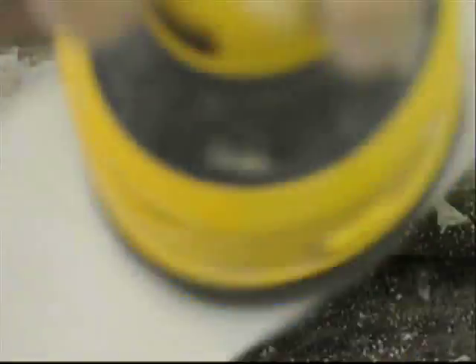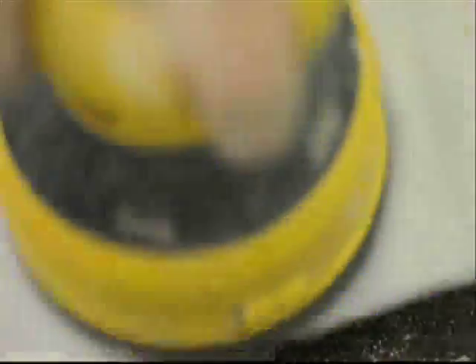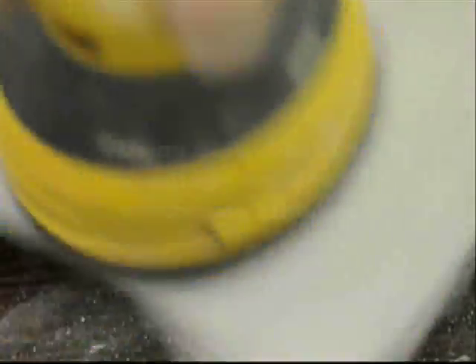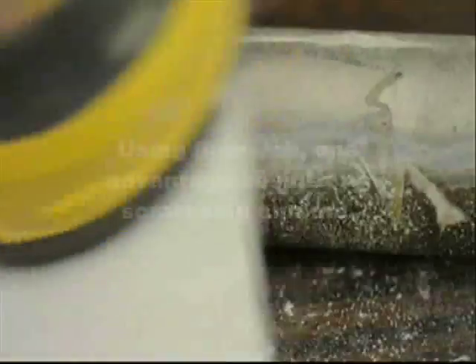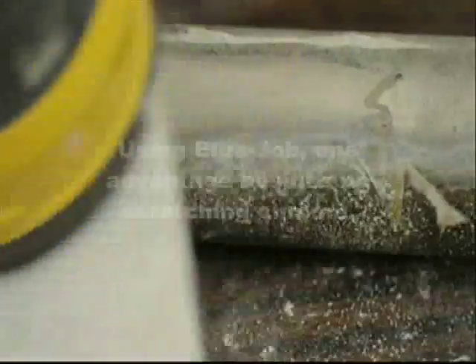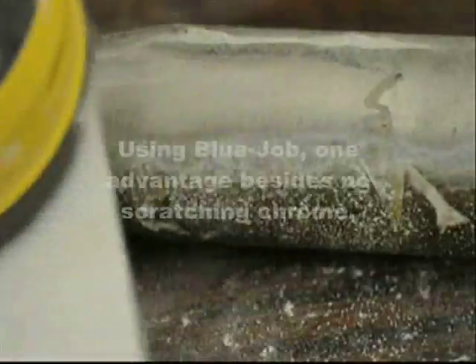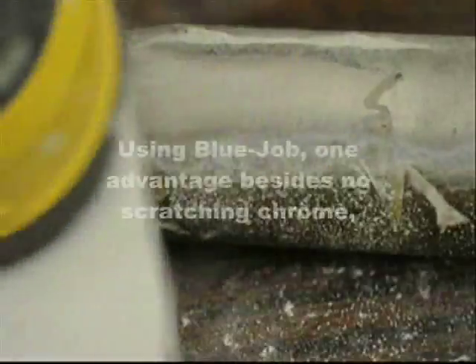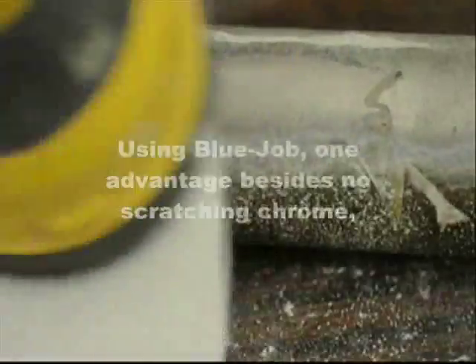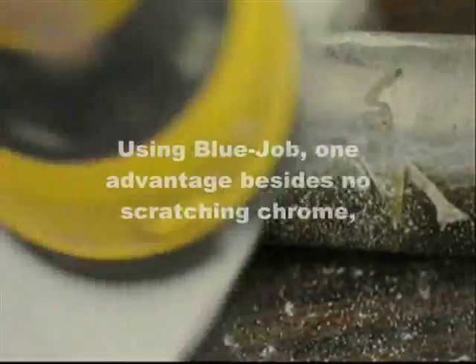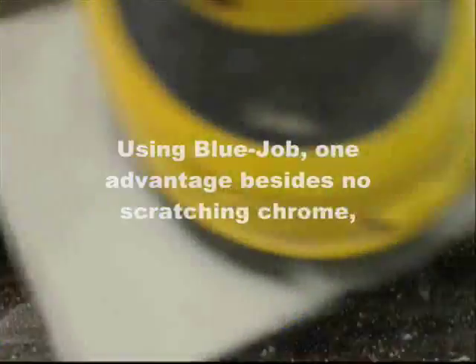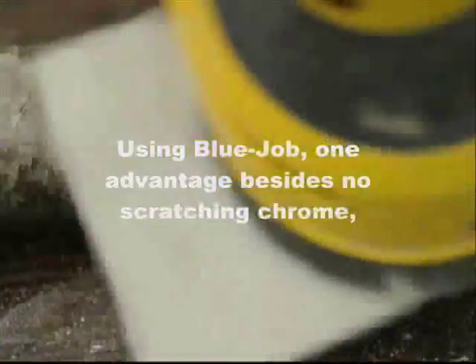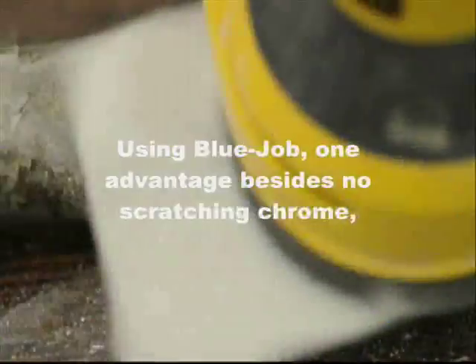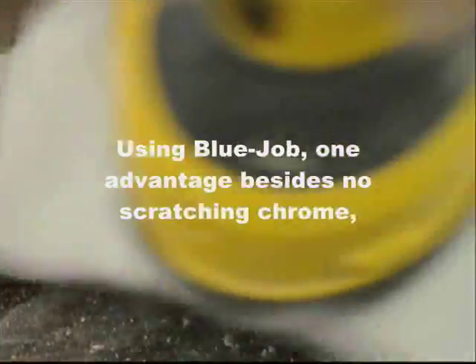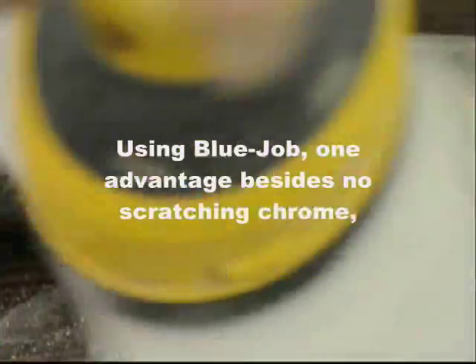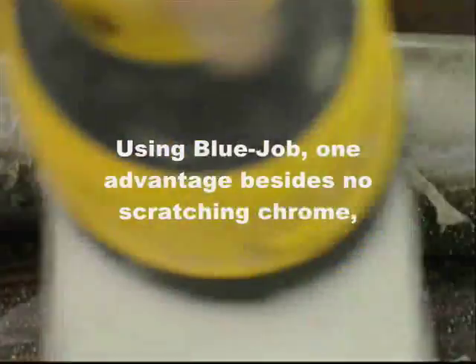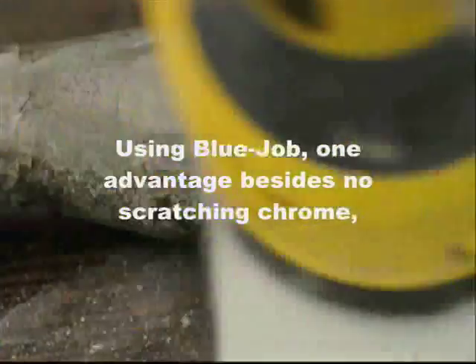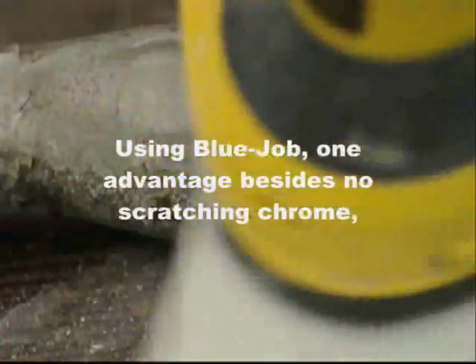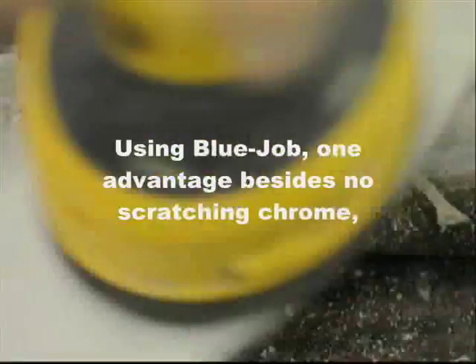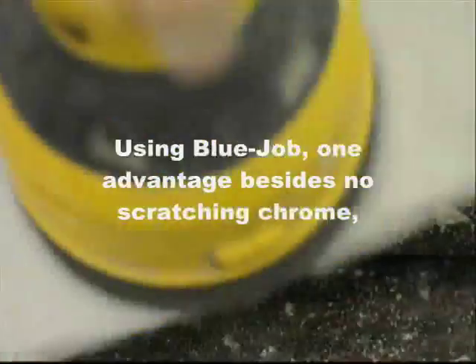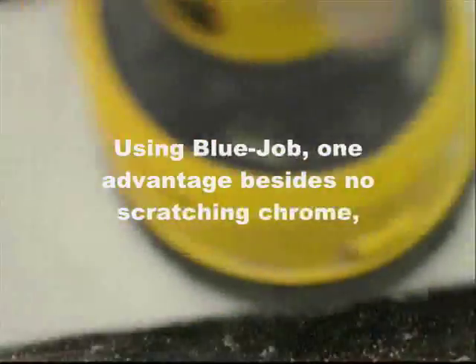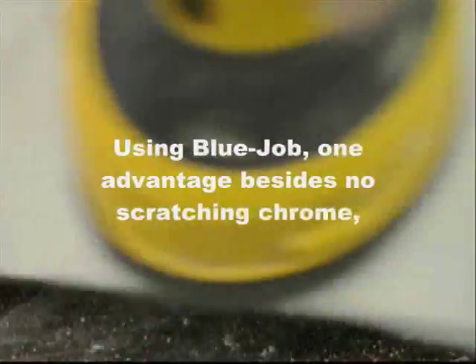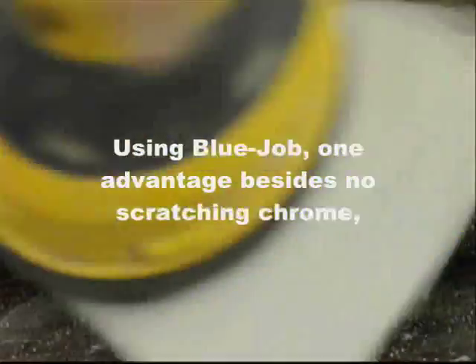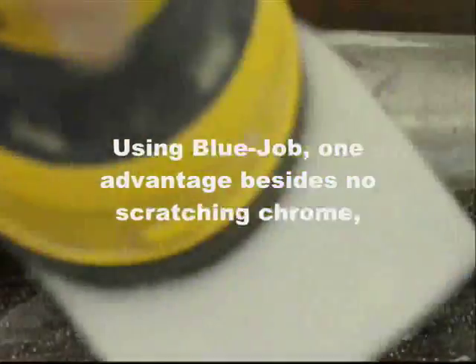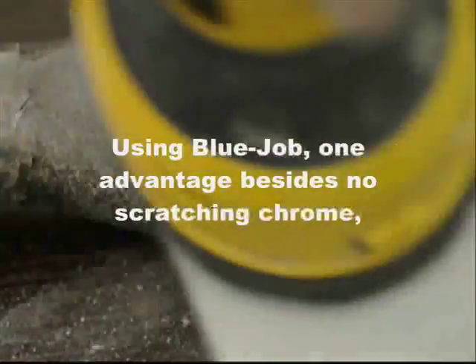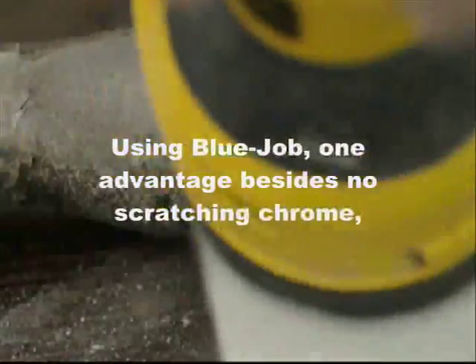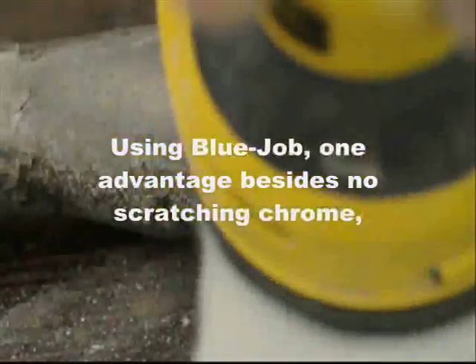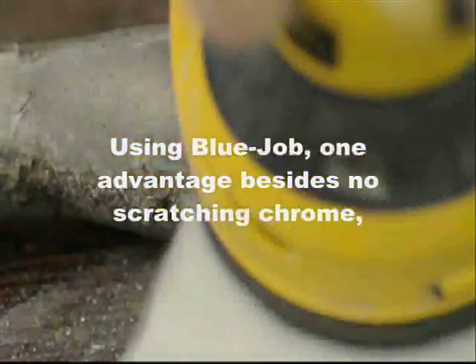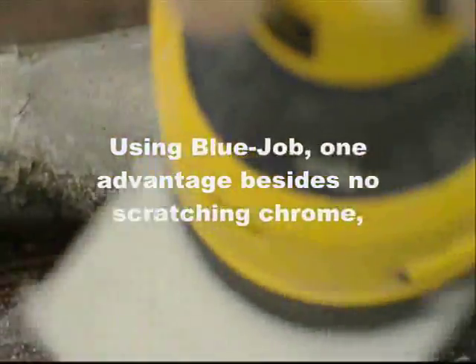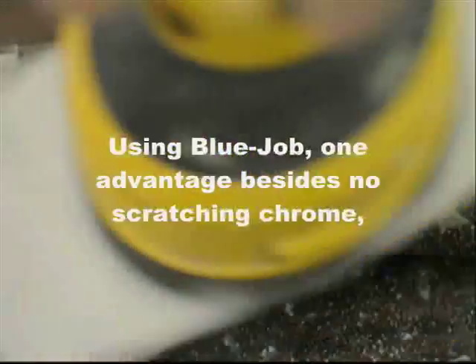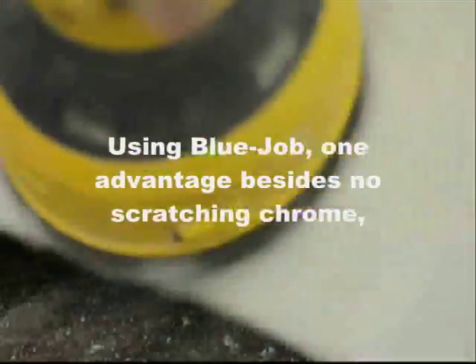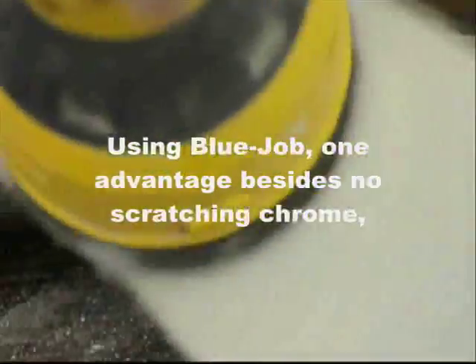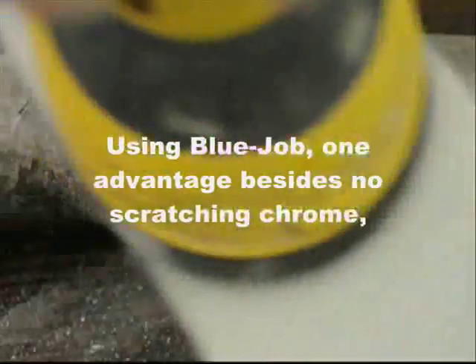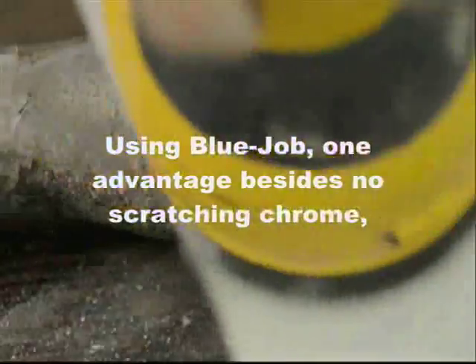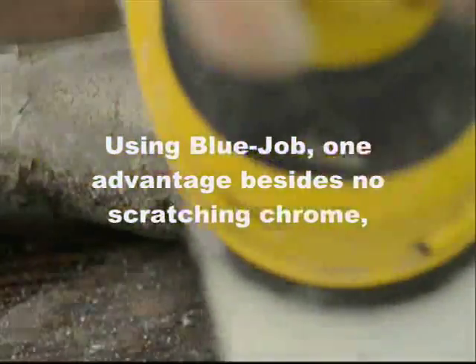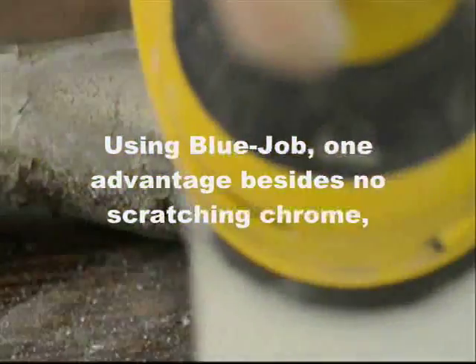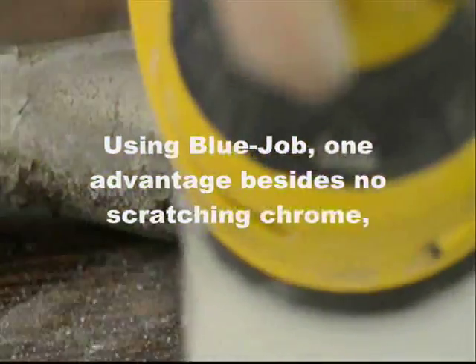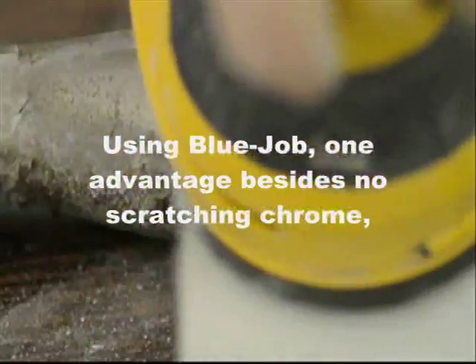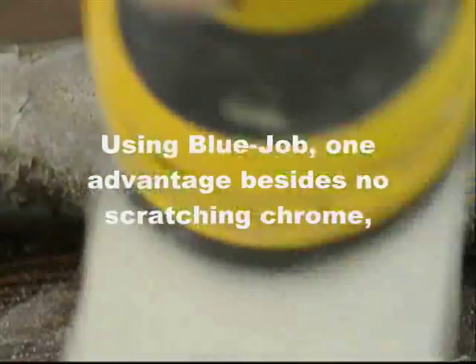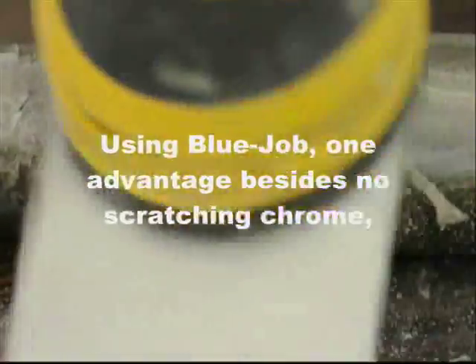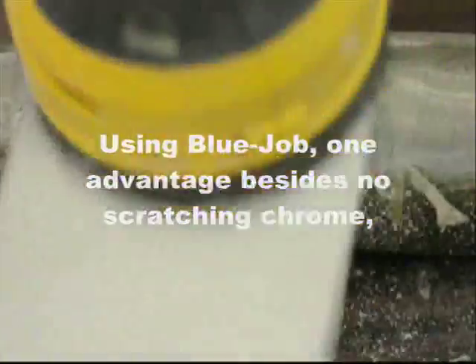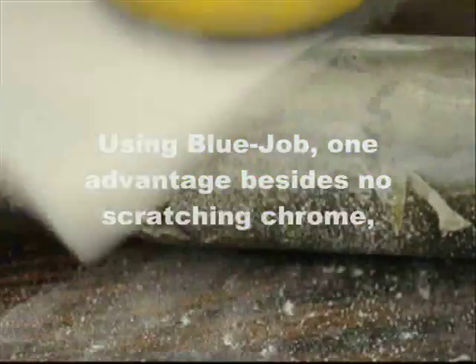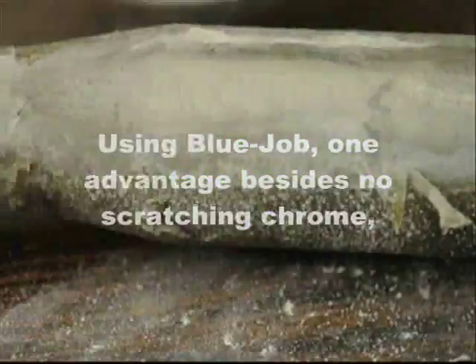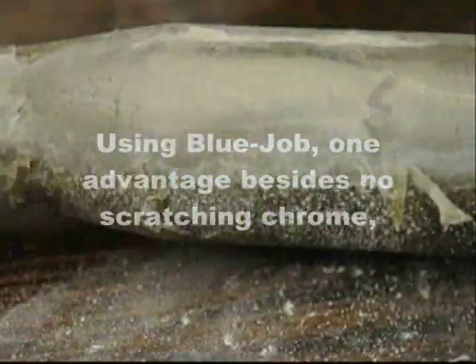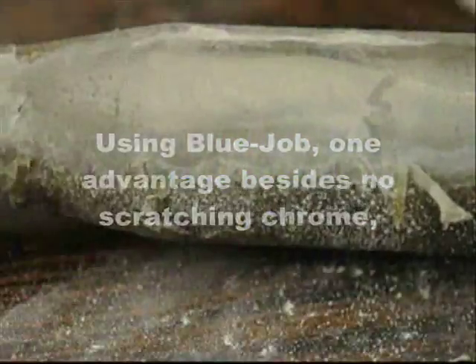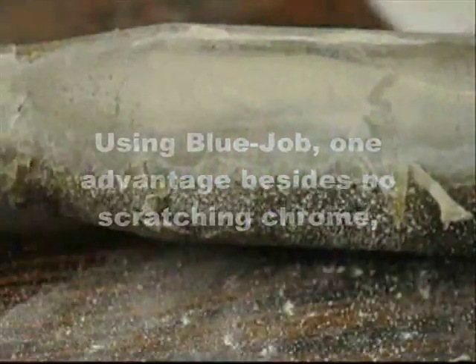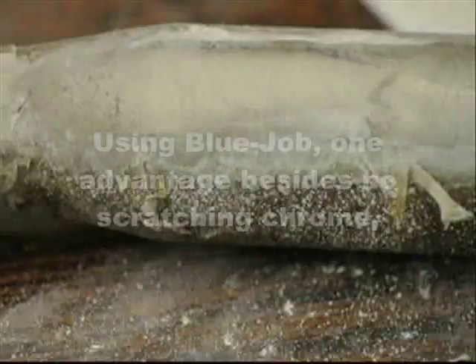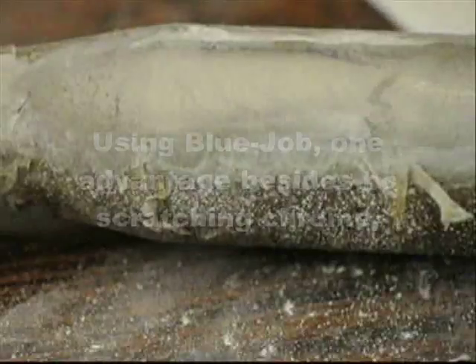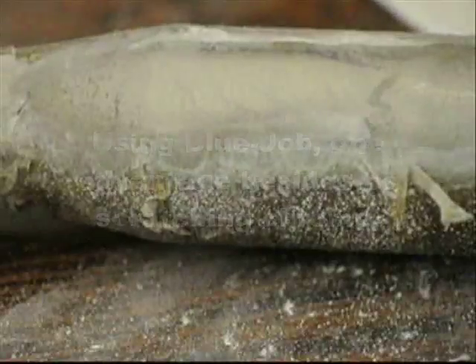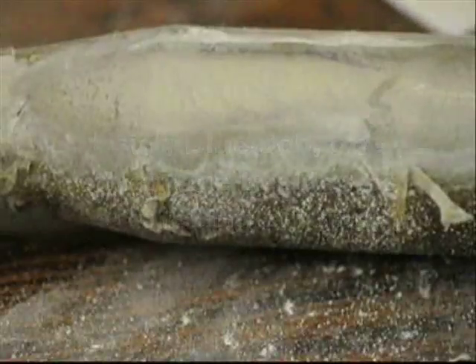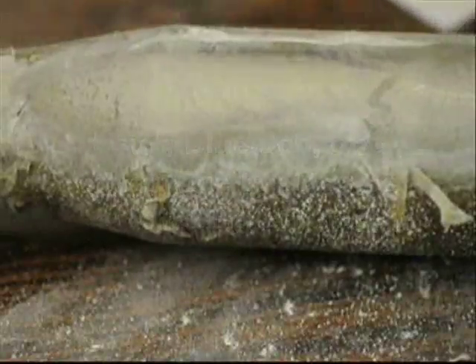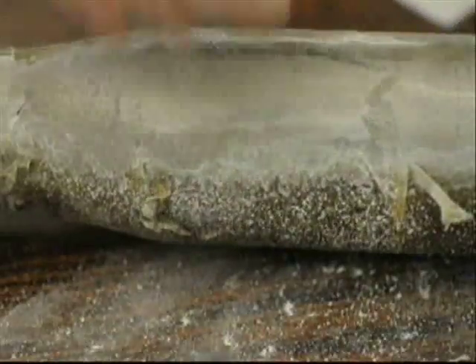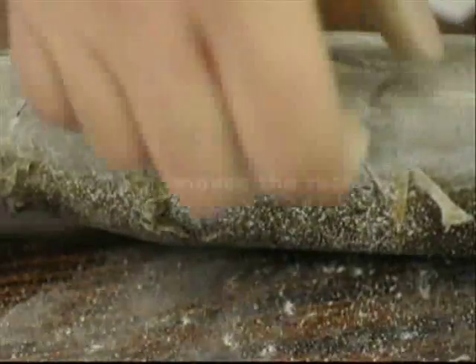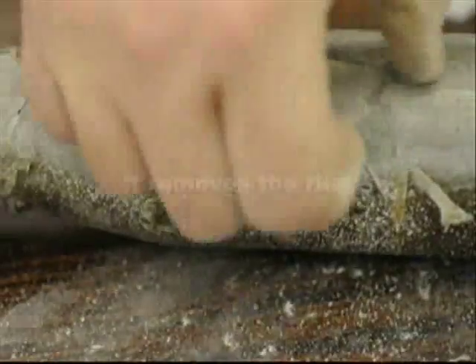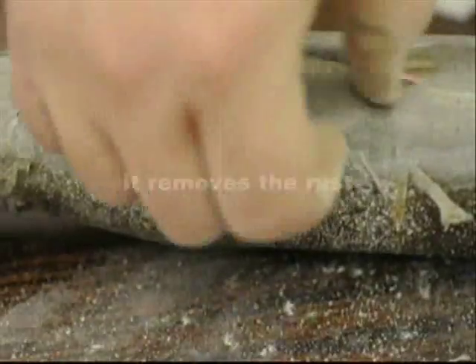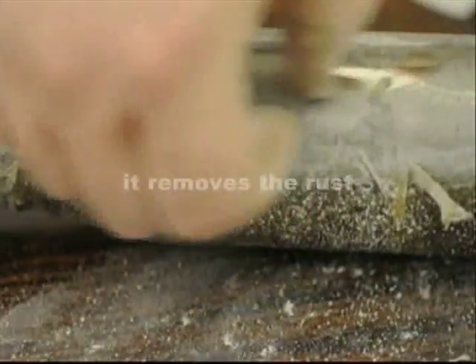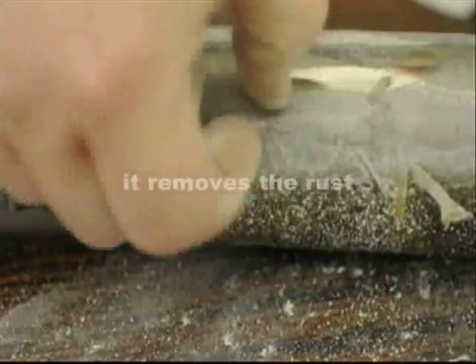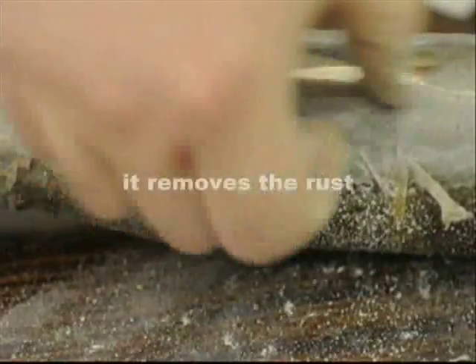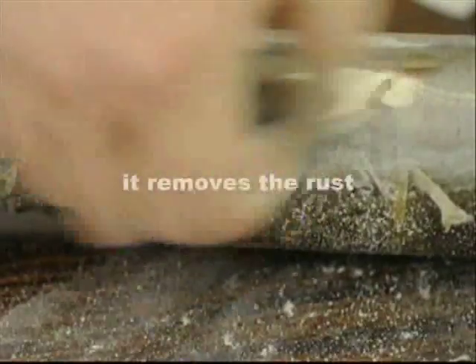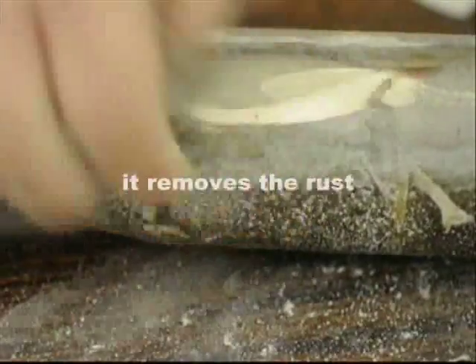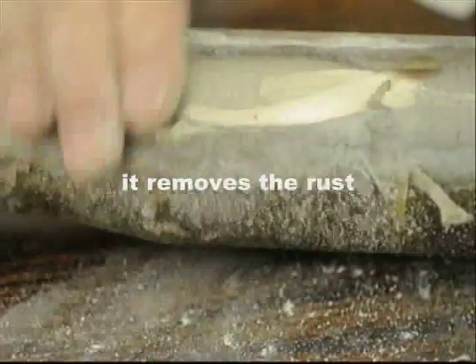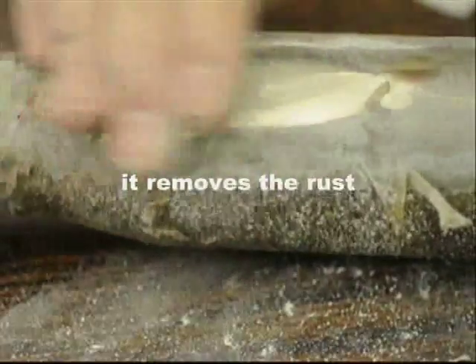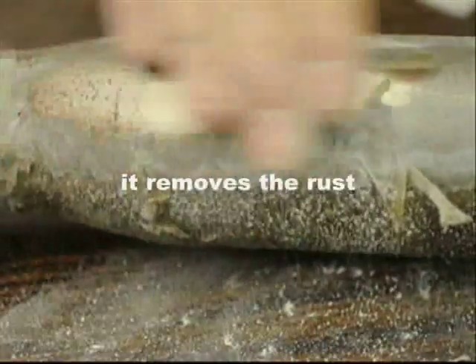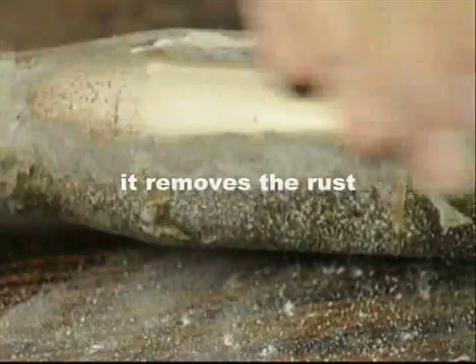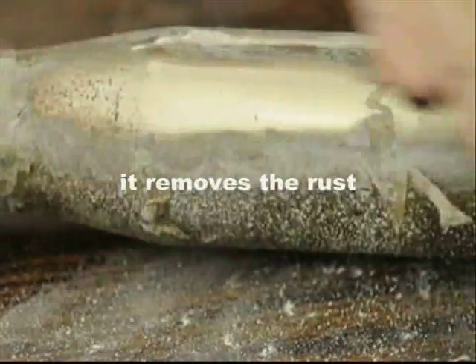Using Blue Job, one of the side effects — besides not scratching chrome — is that it takes off the rust.